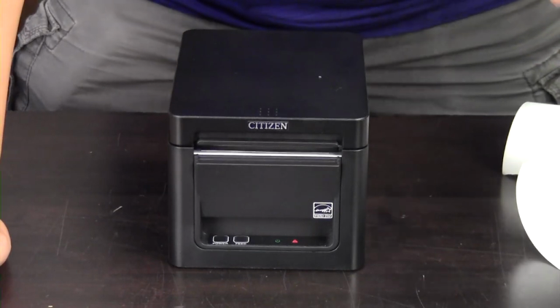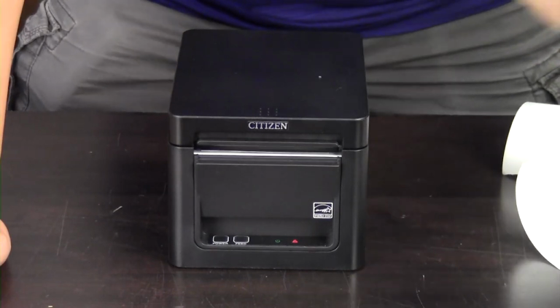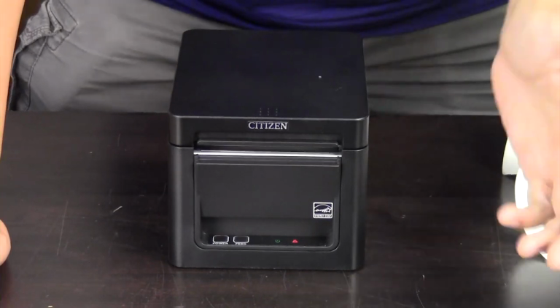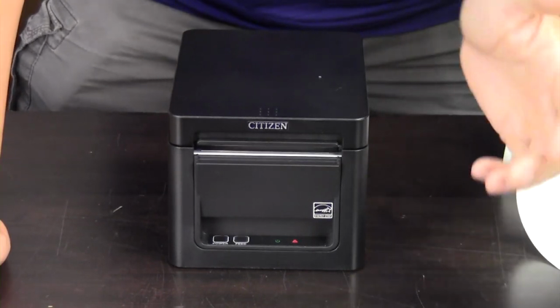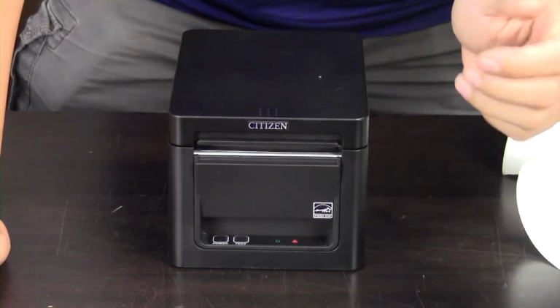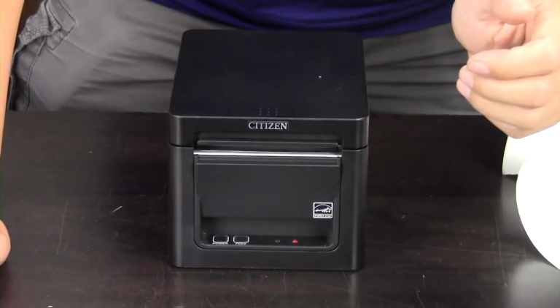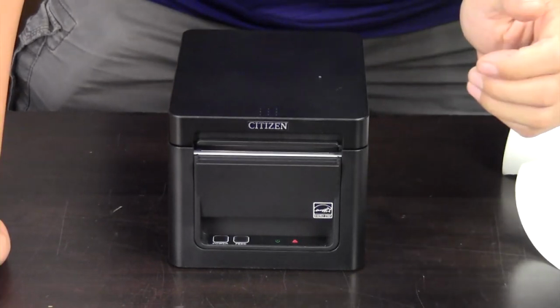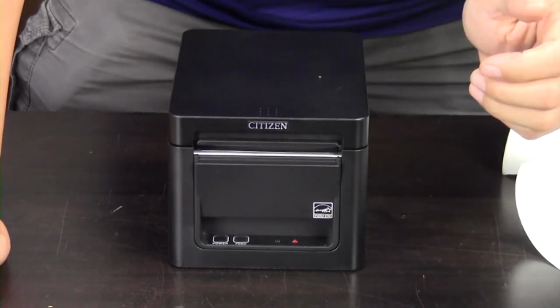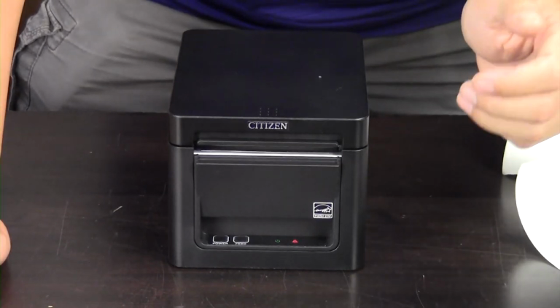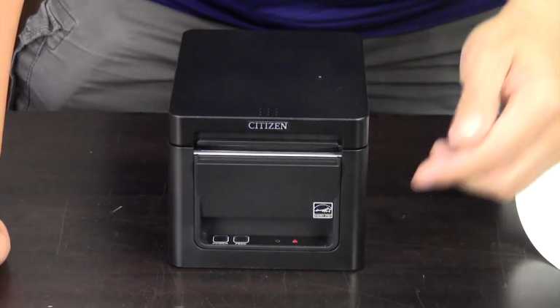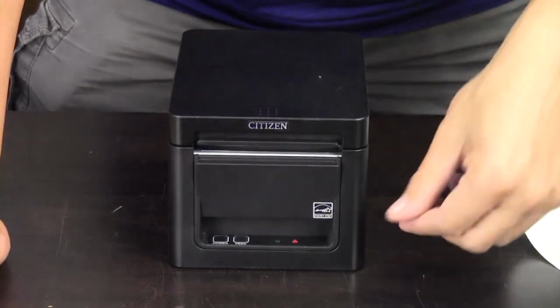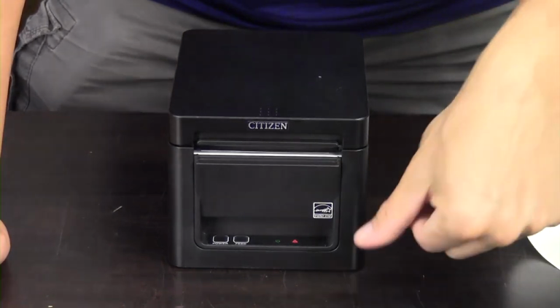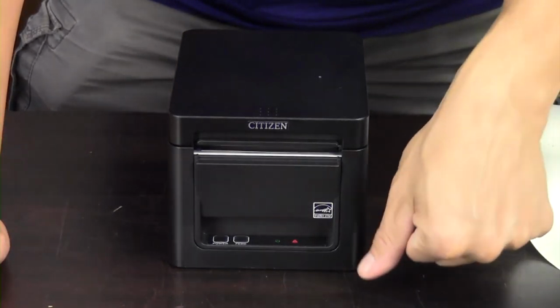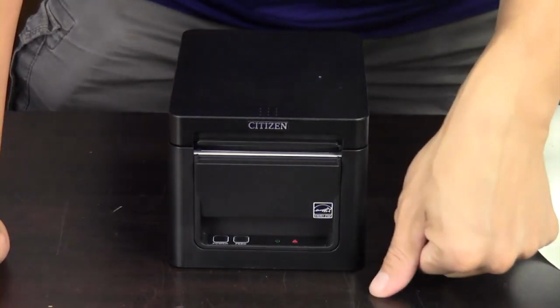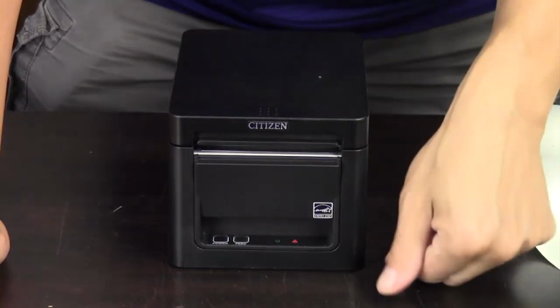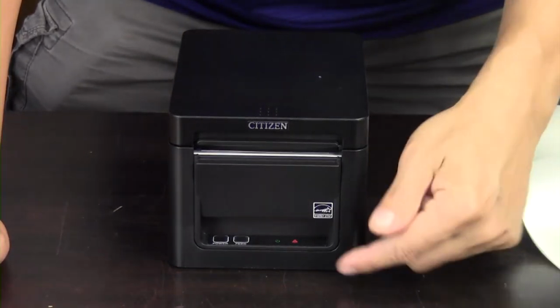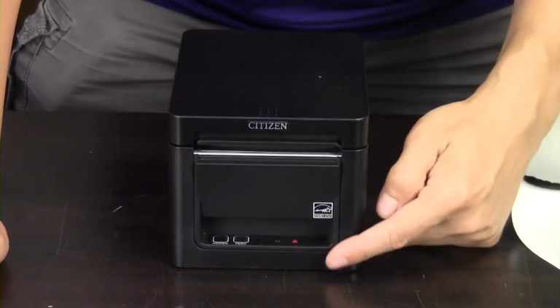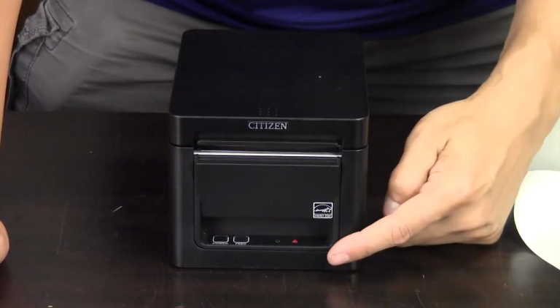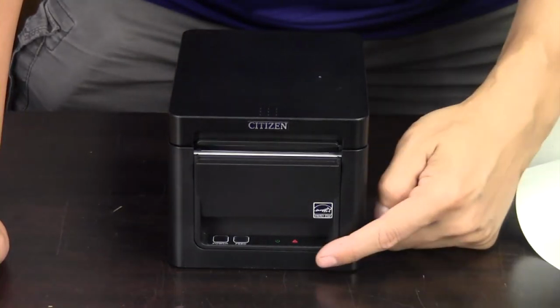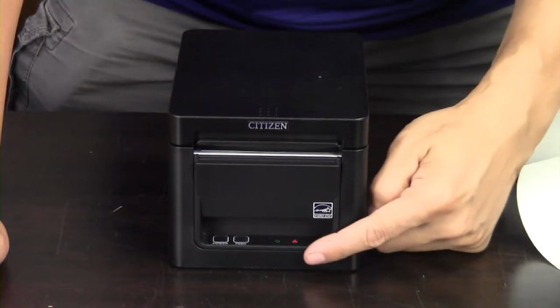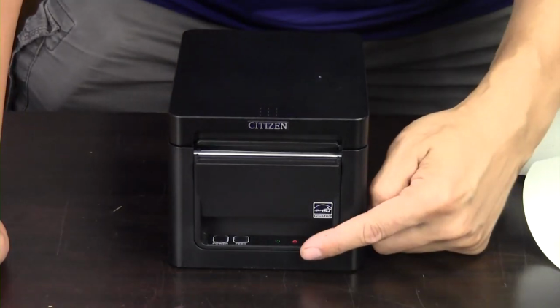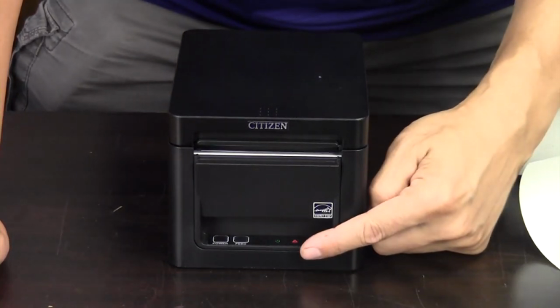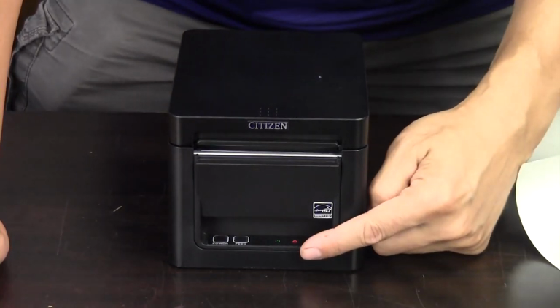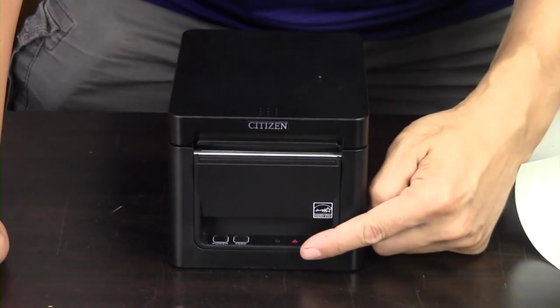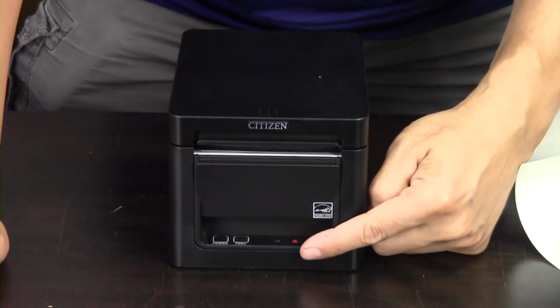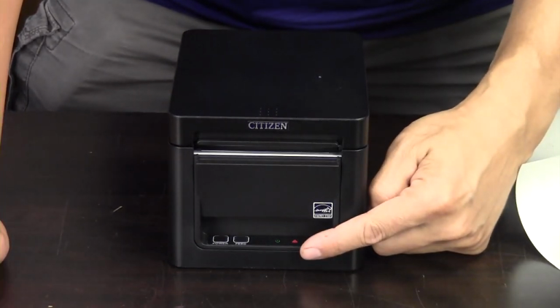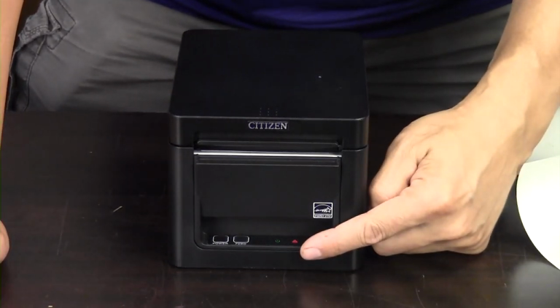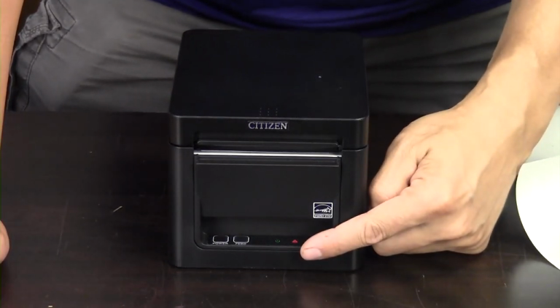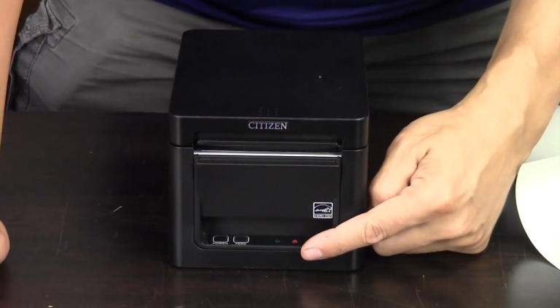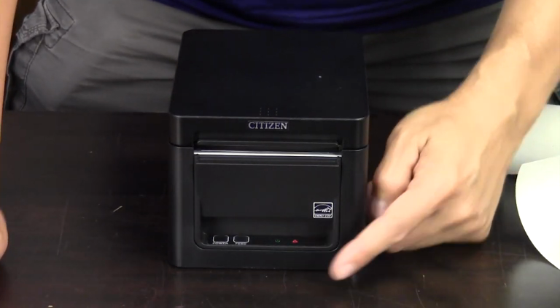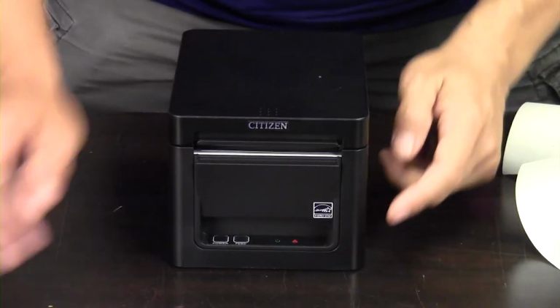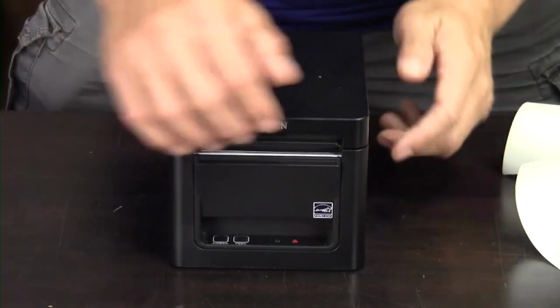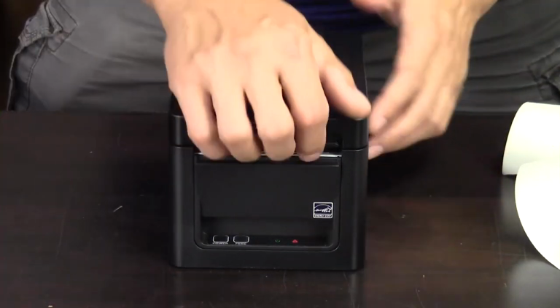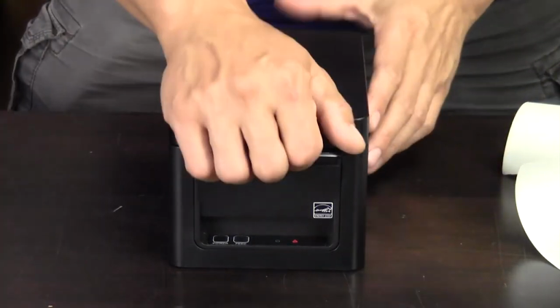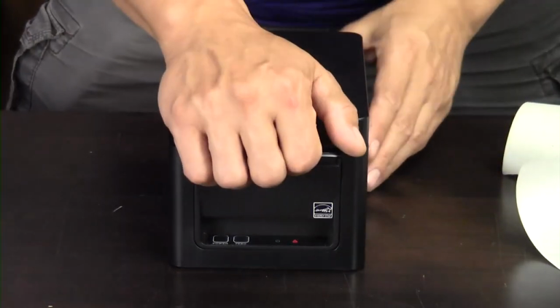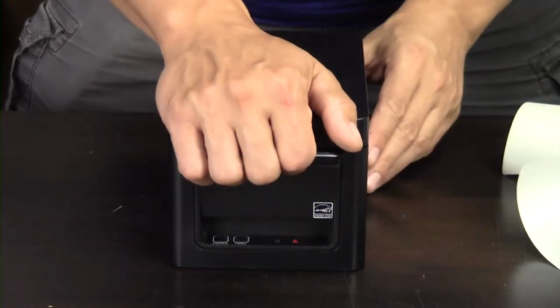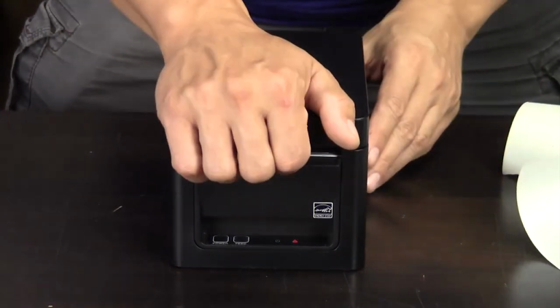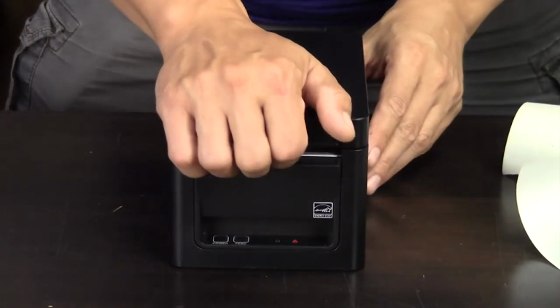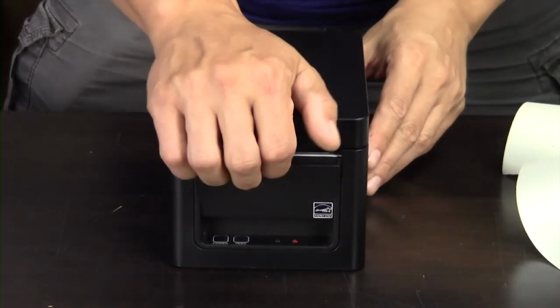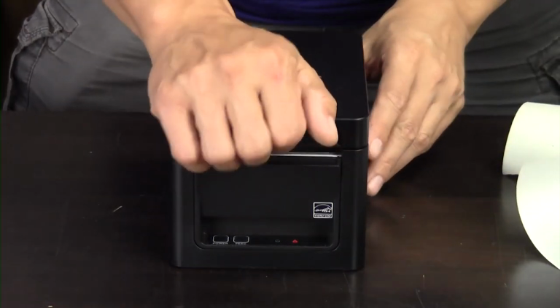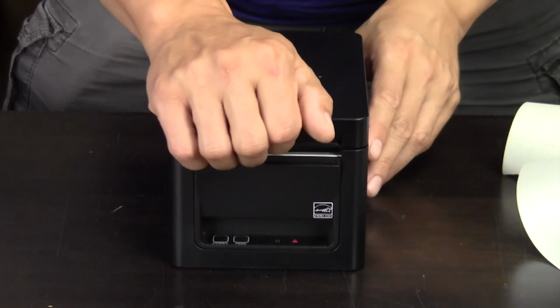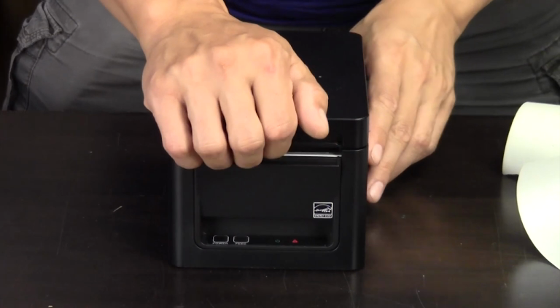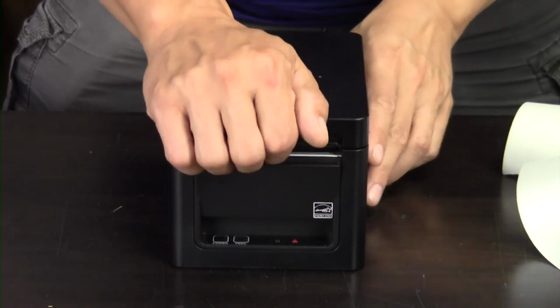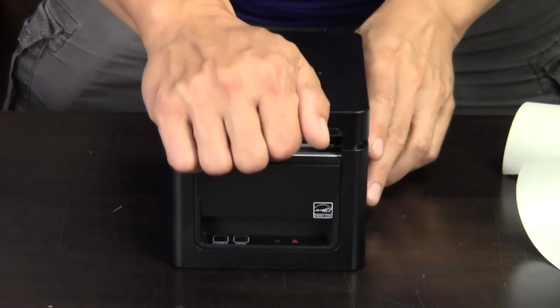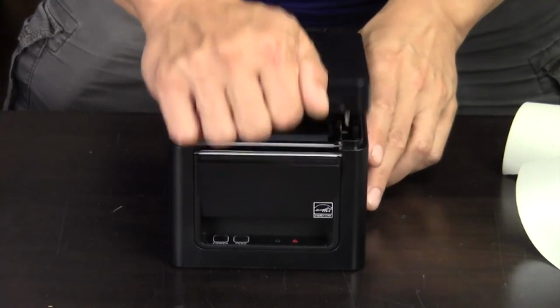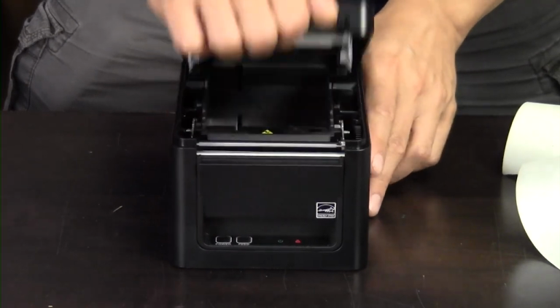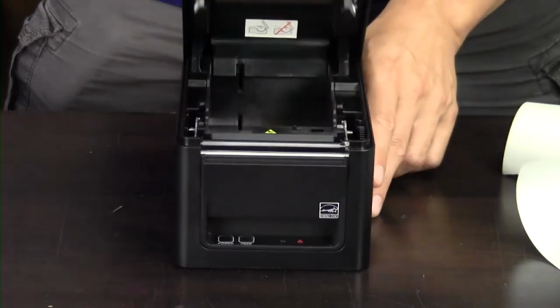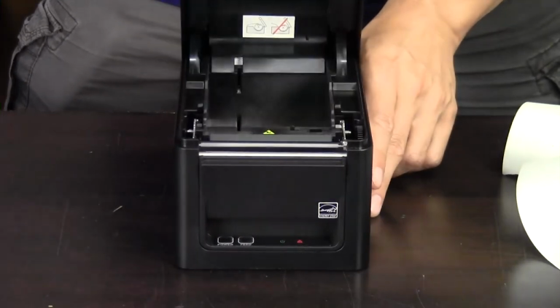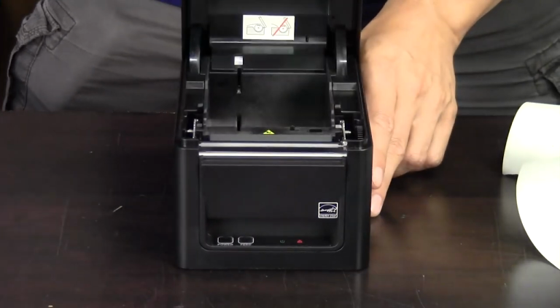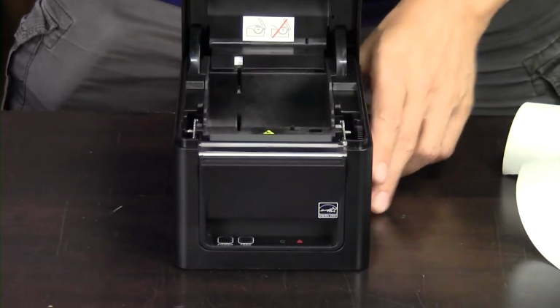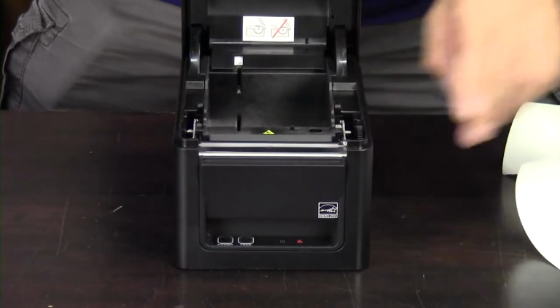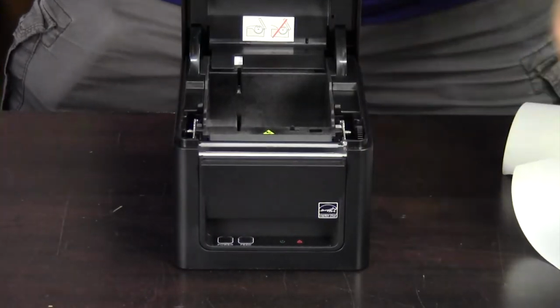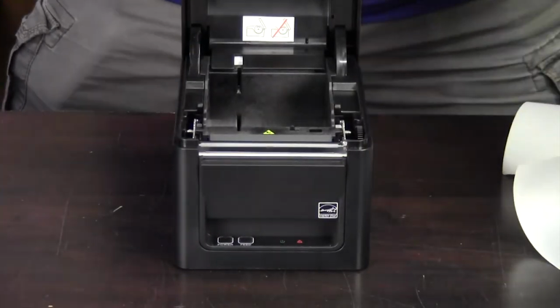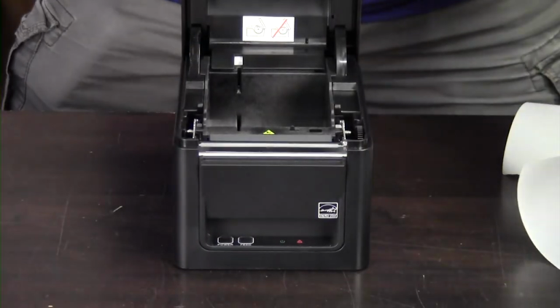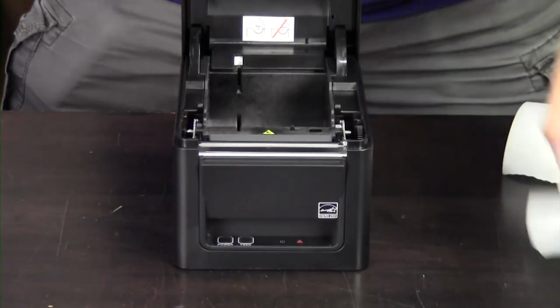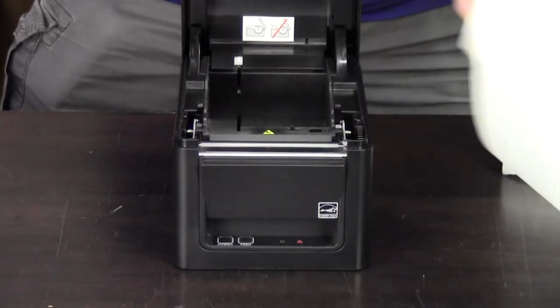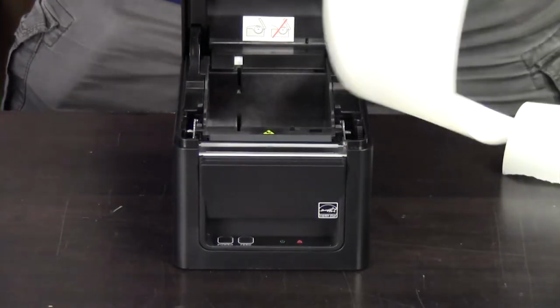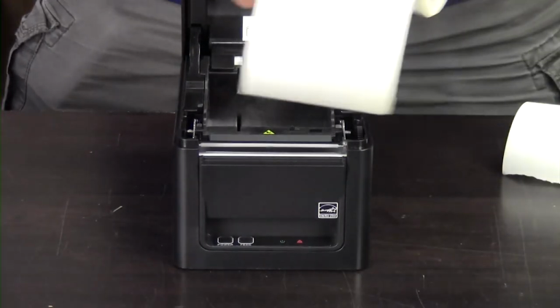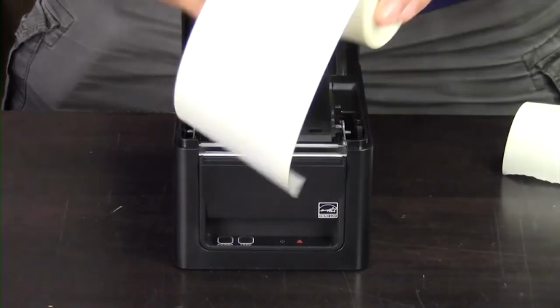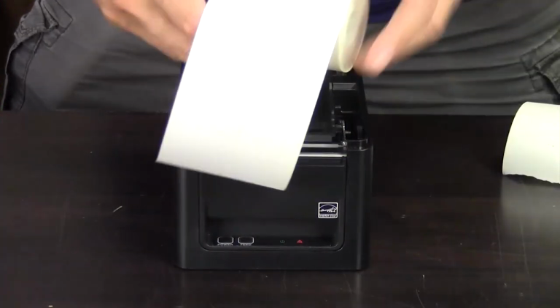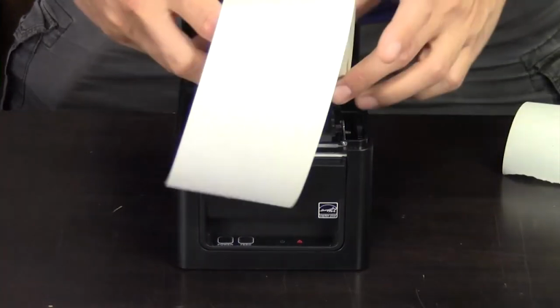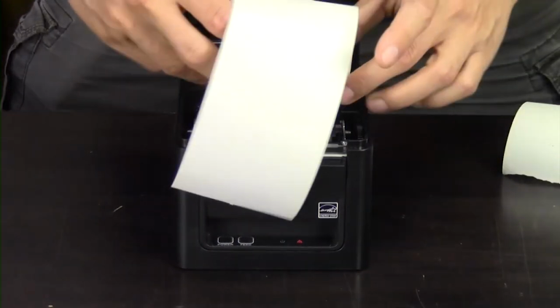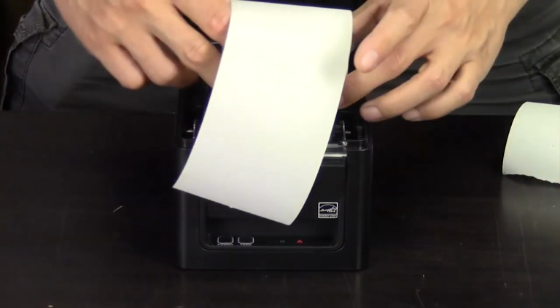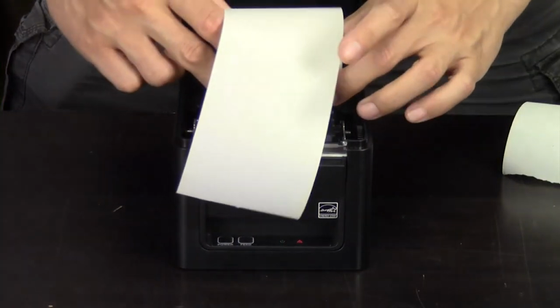You get an audible warning when you run out of paper, and you also get a little warning light that says it's out of paper. Then you simply drop in the new roll when you're ready to go.